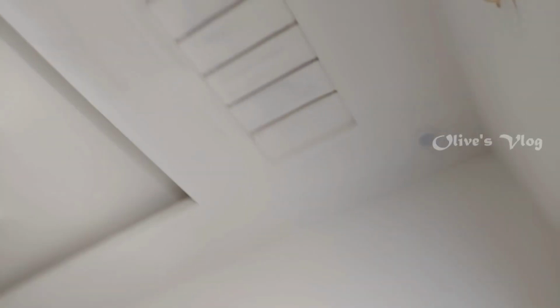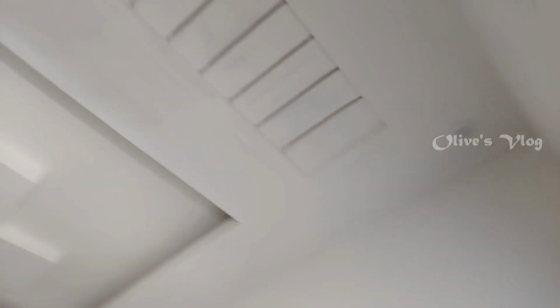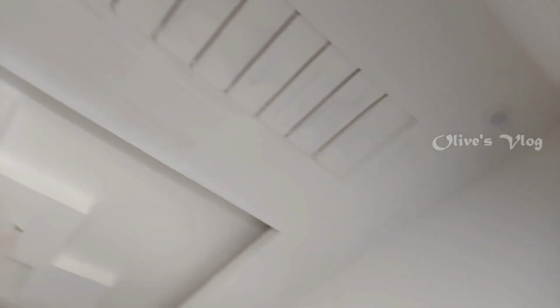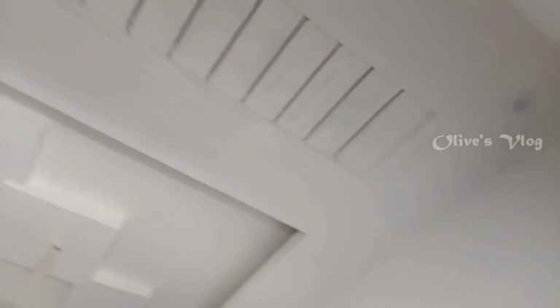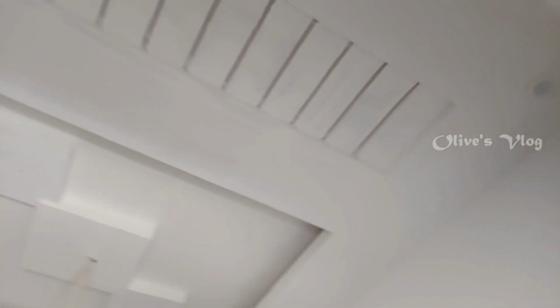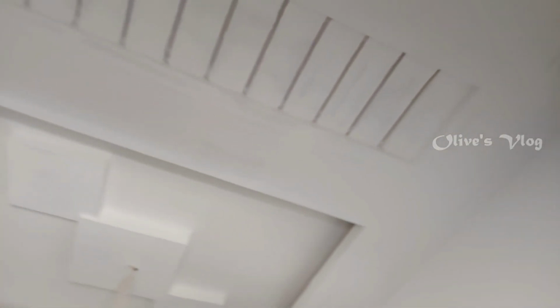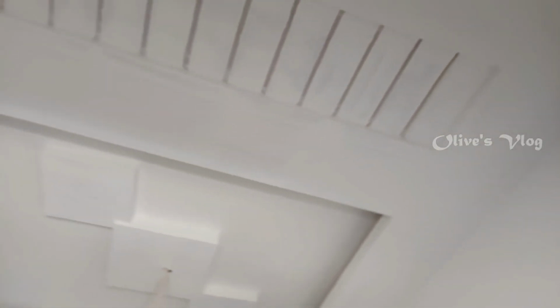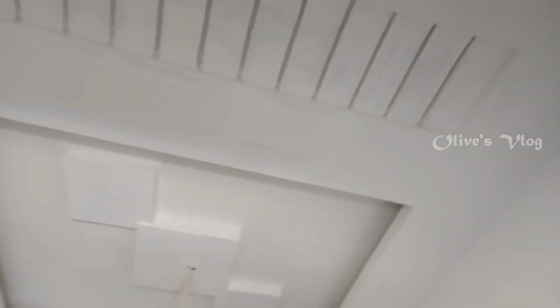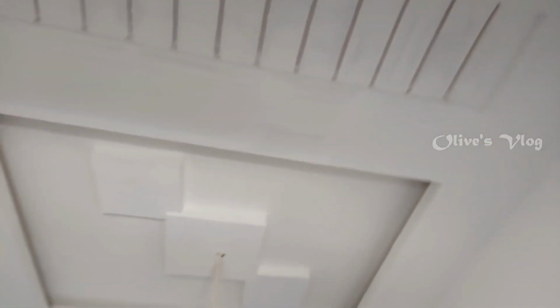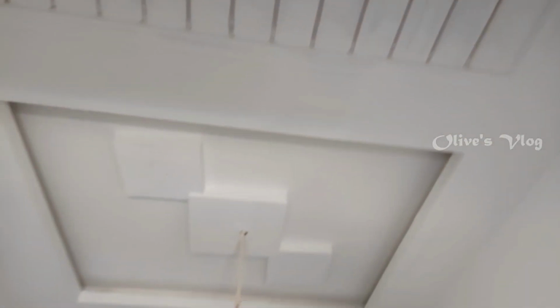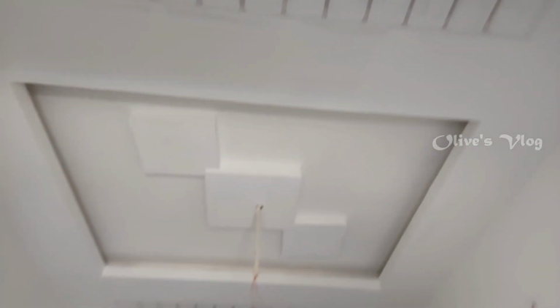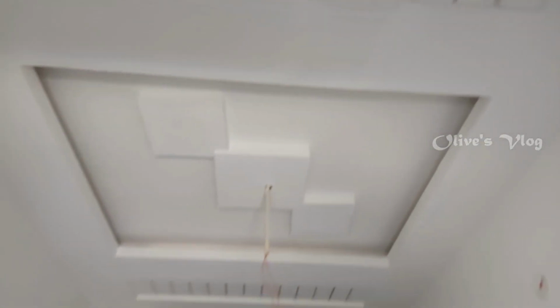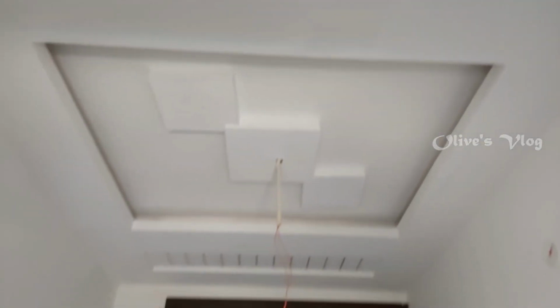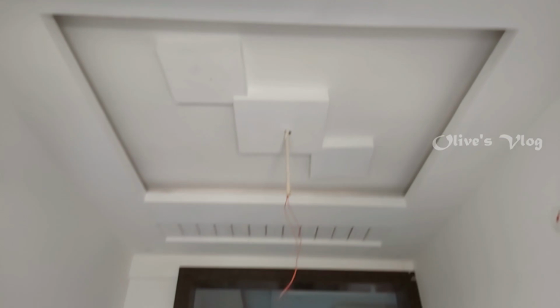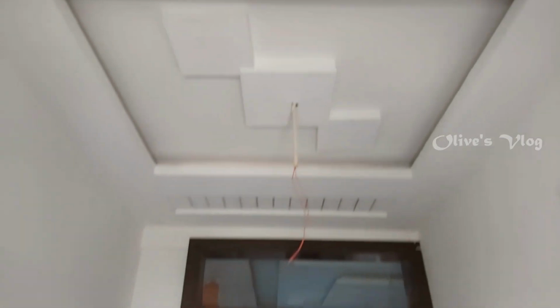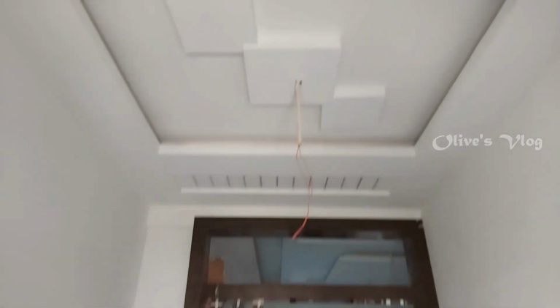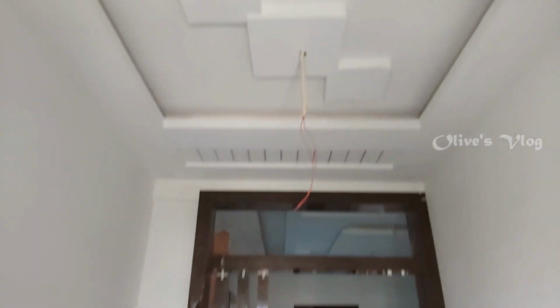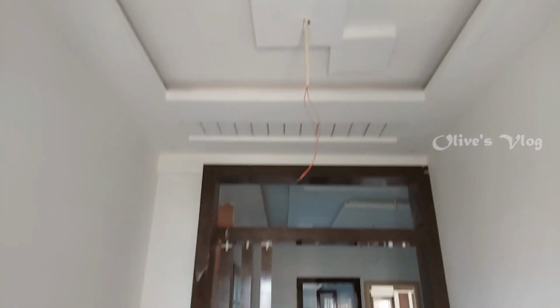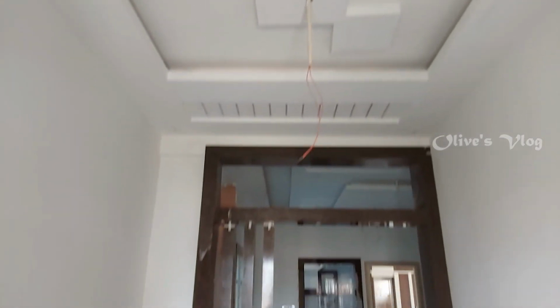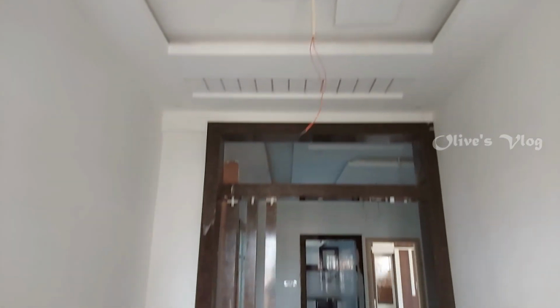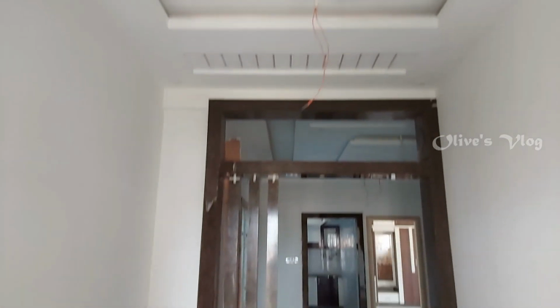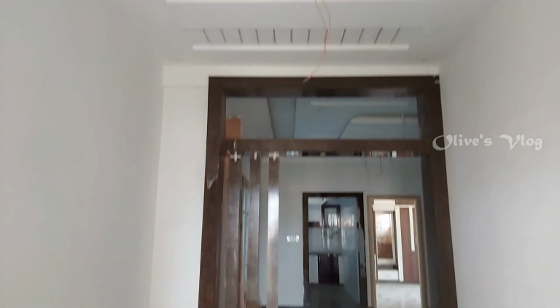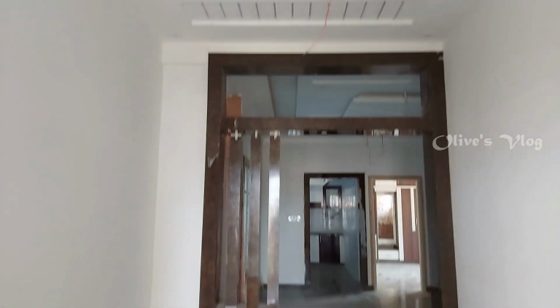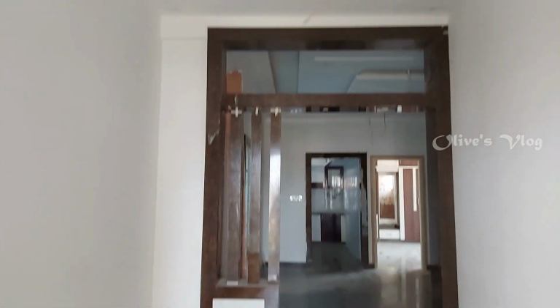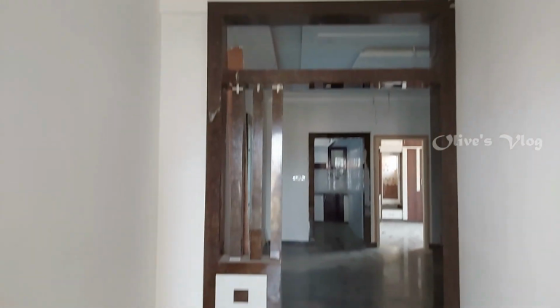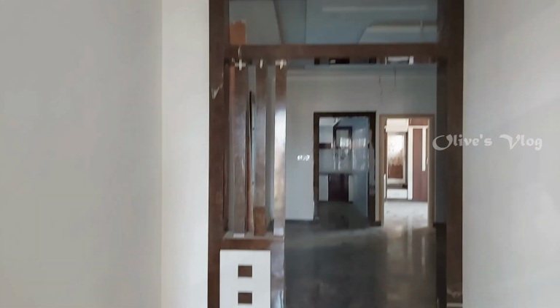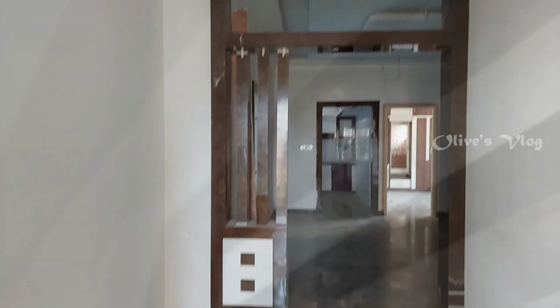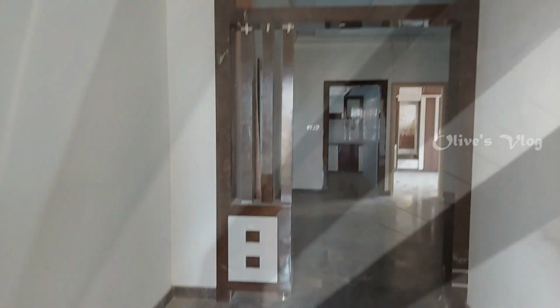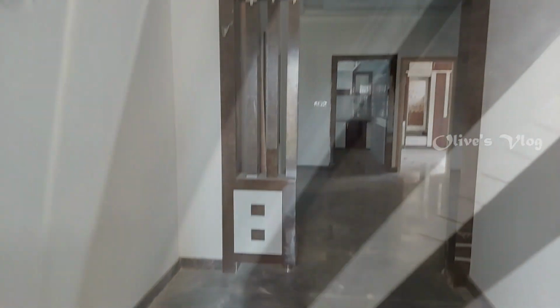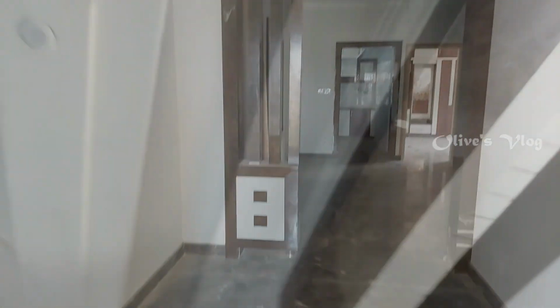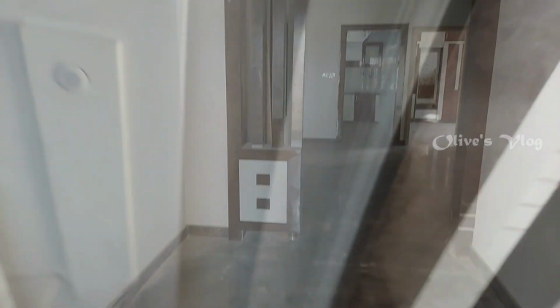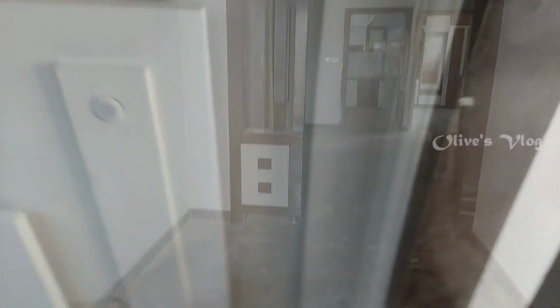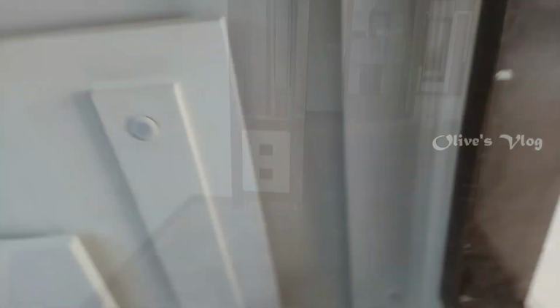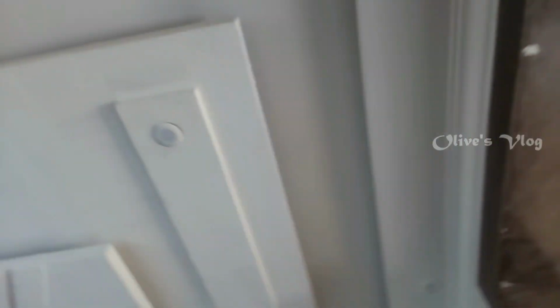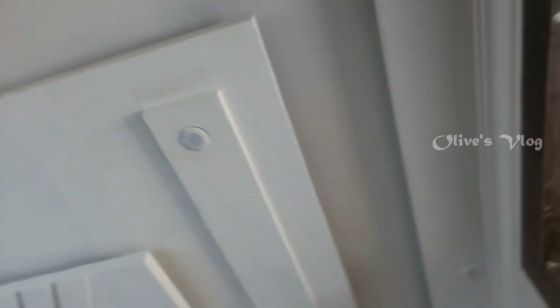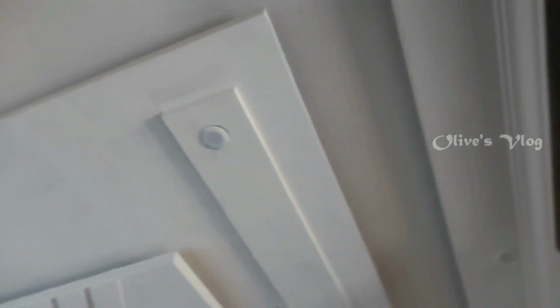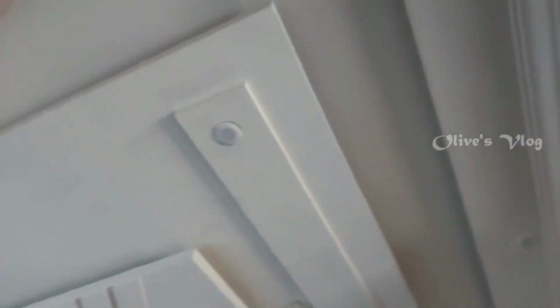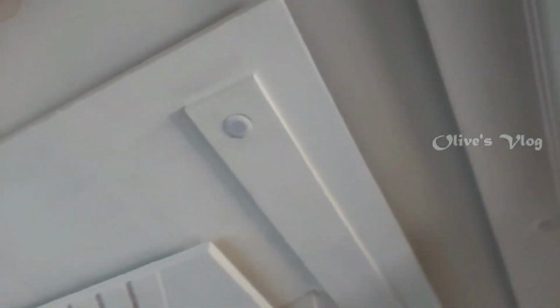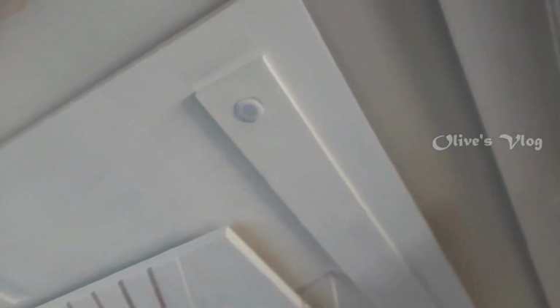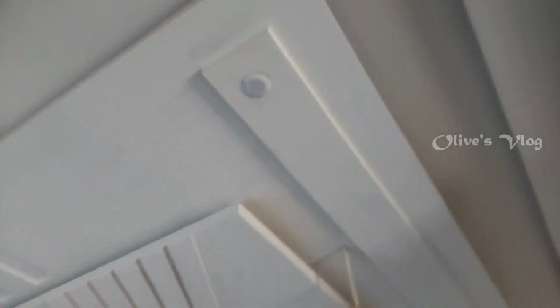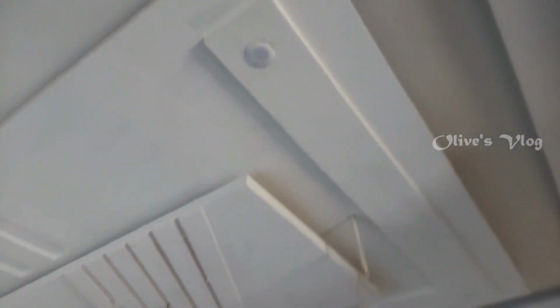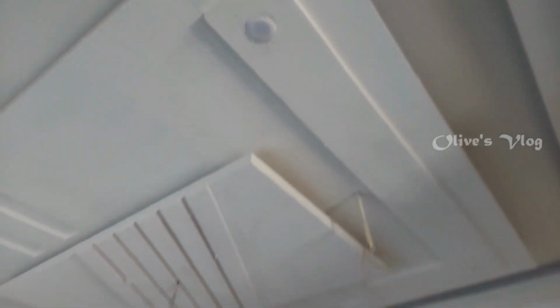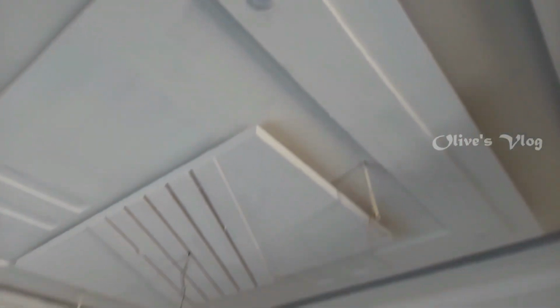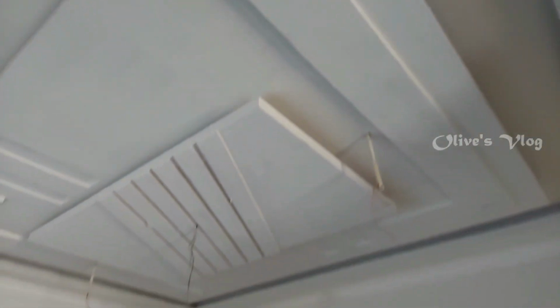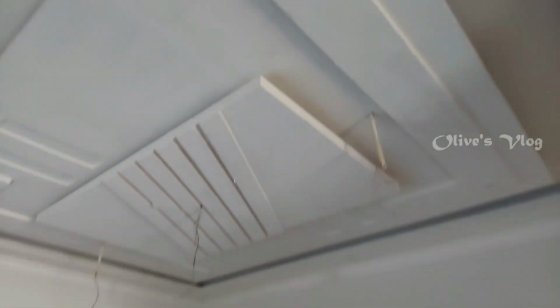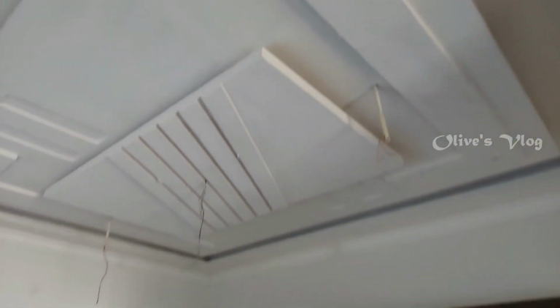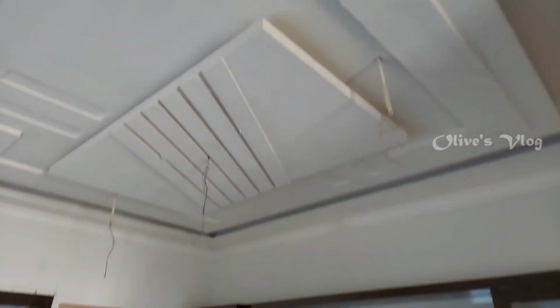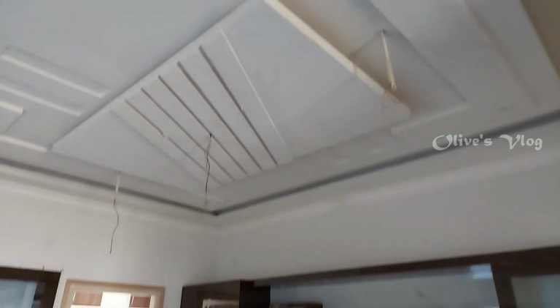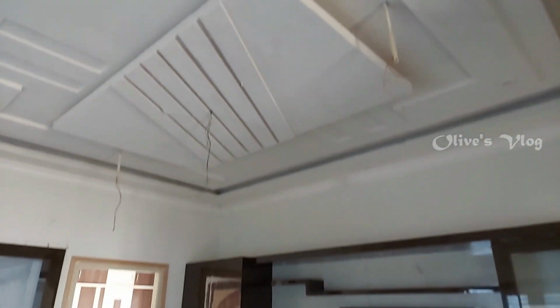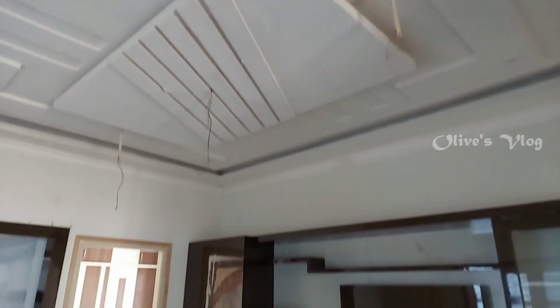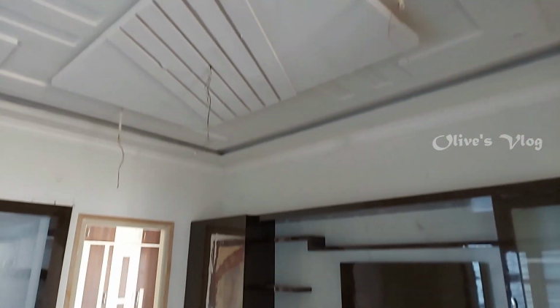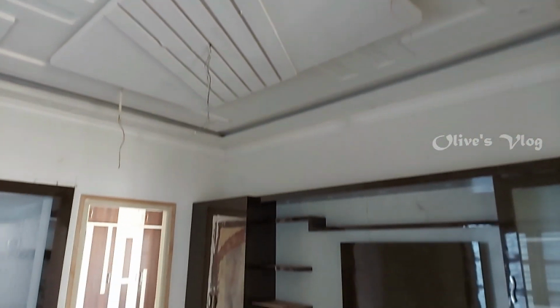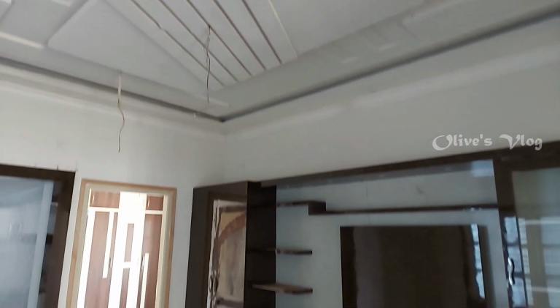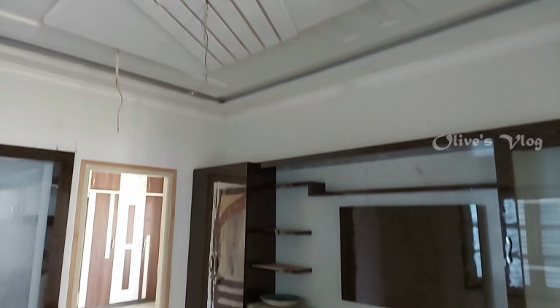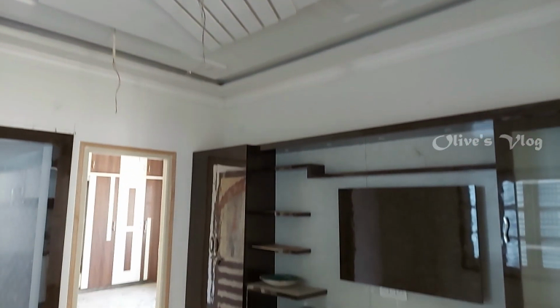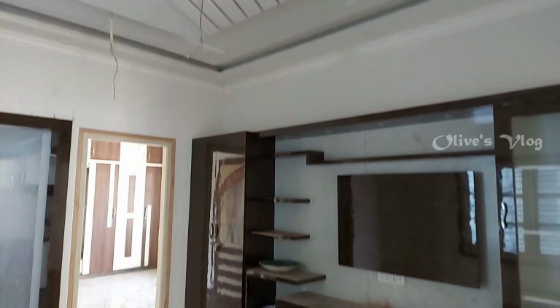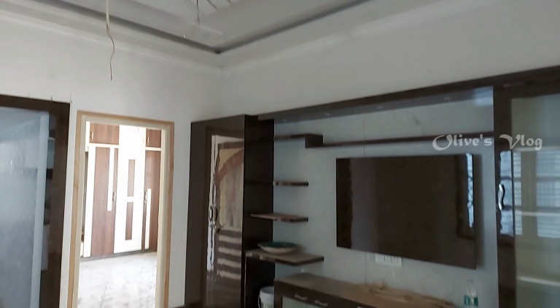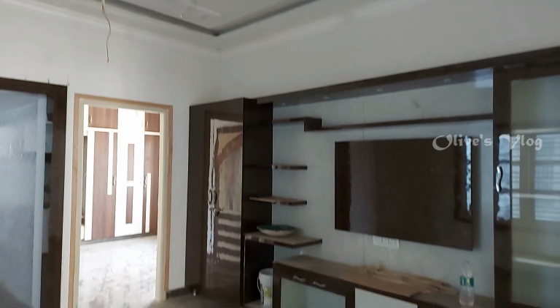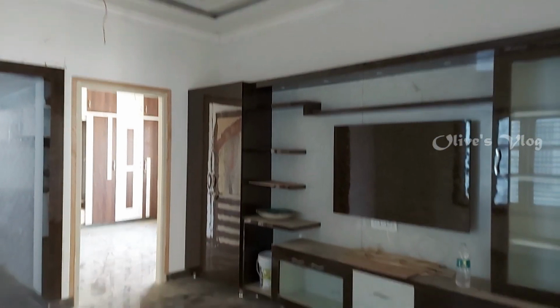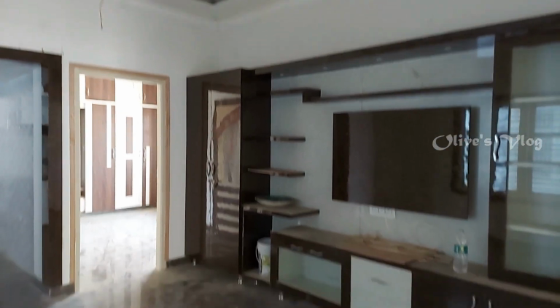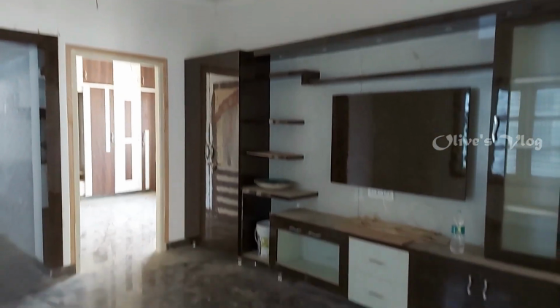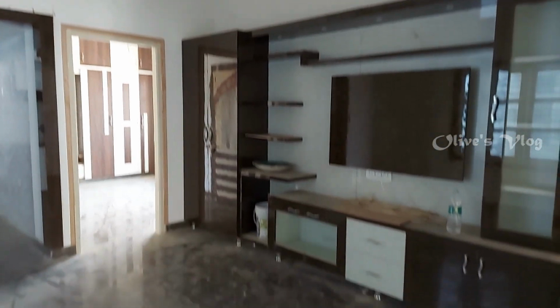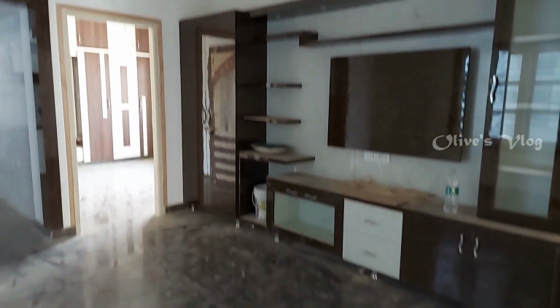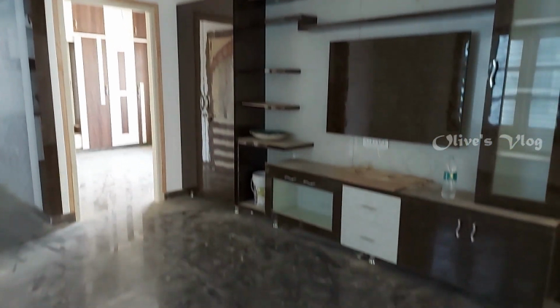Hi friends, welcome back to Oli's Log. Today we are in K. Chansandra near Kalkeri. Today we are going to see a house which is for sale.